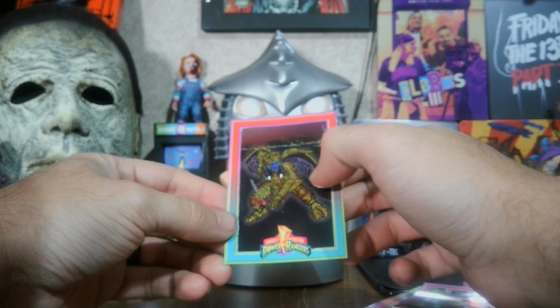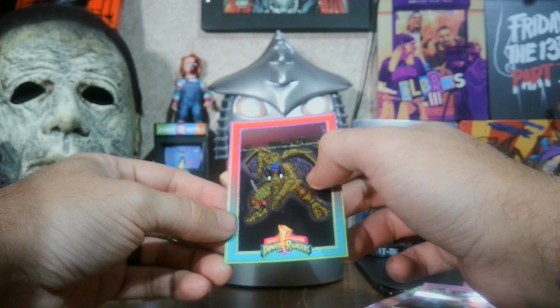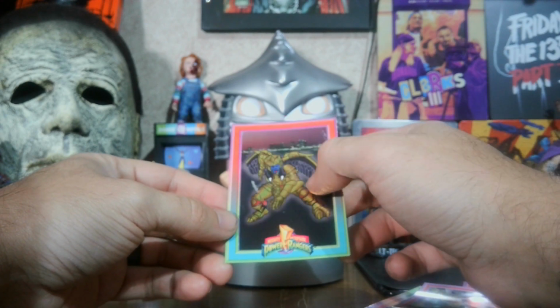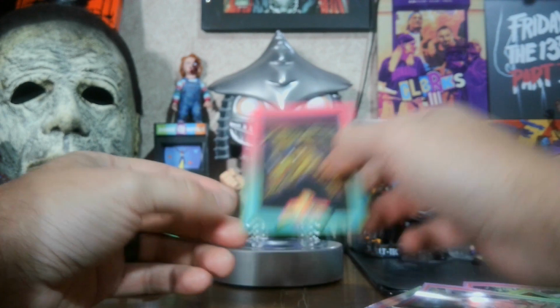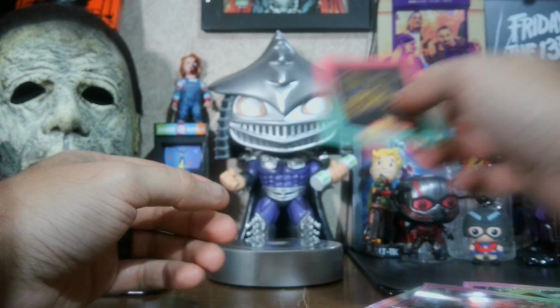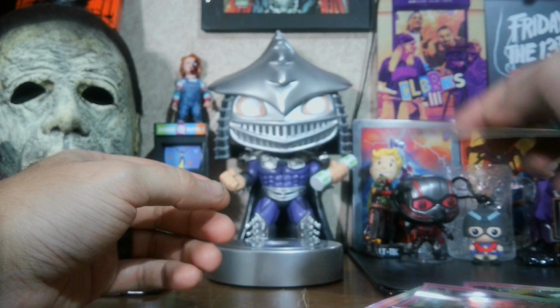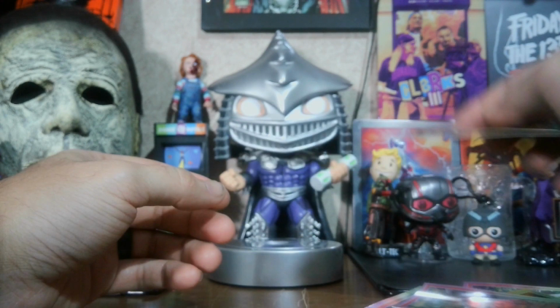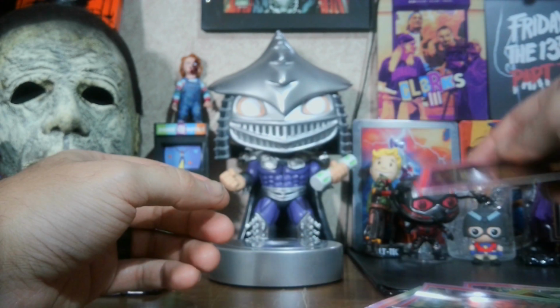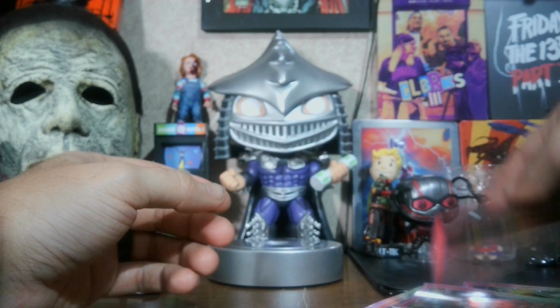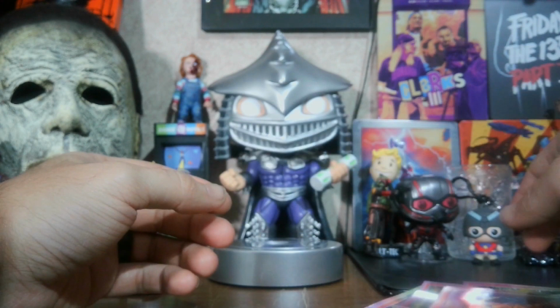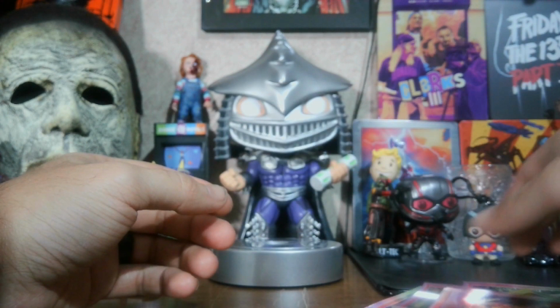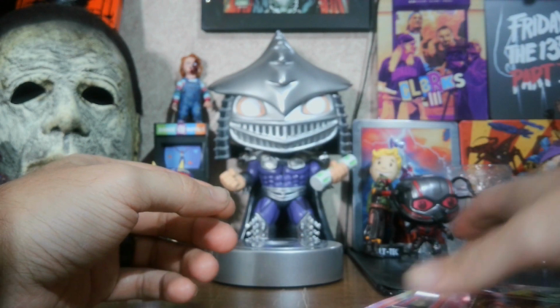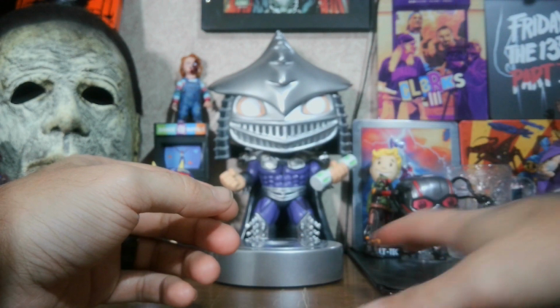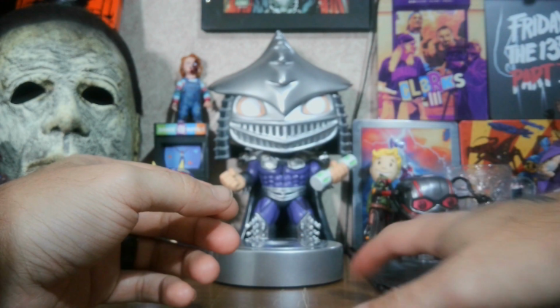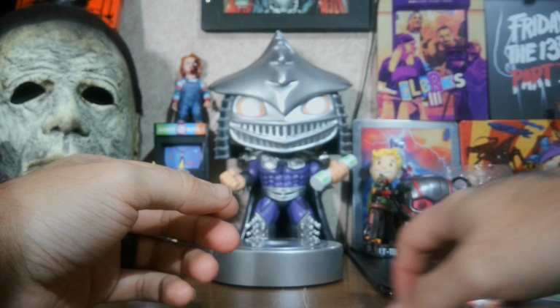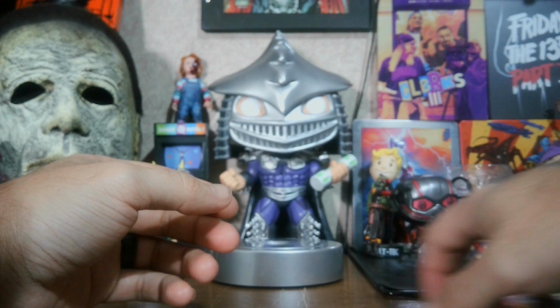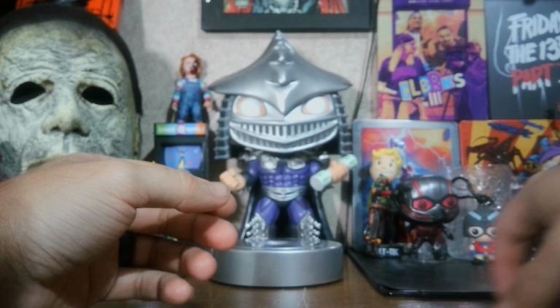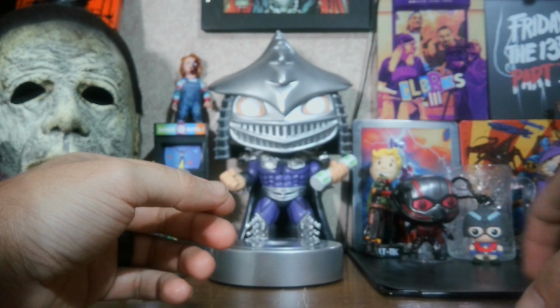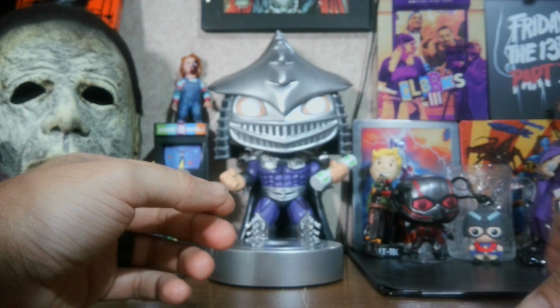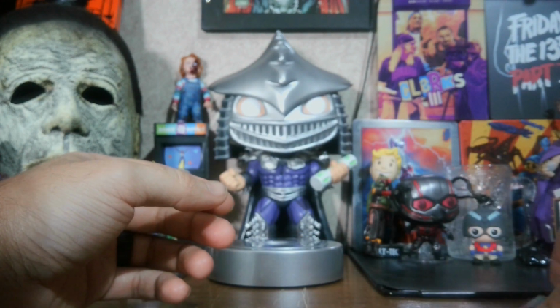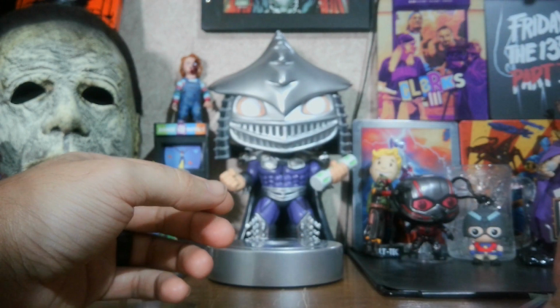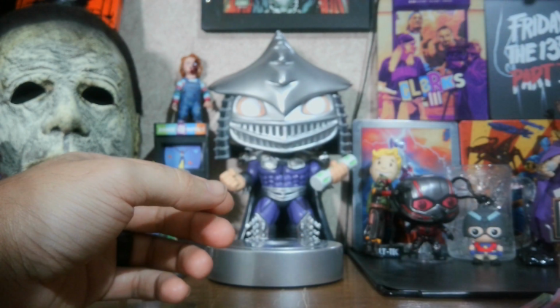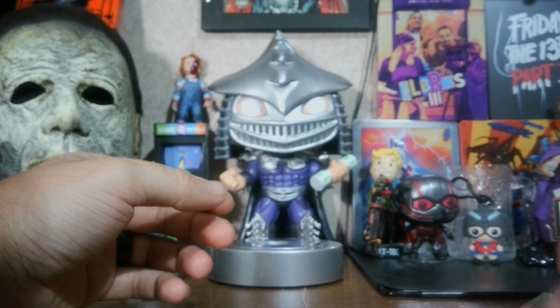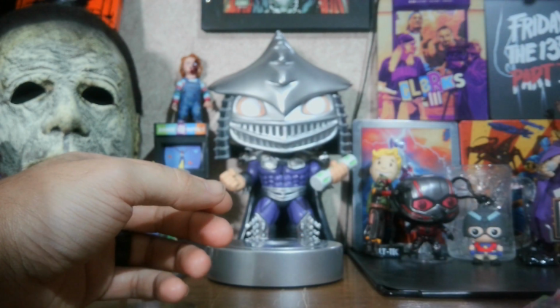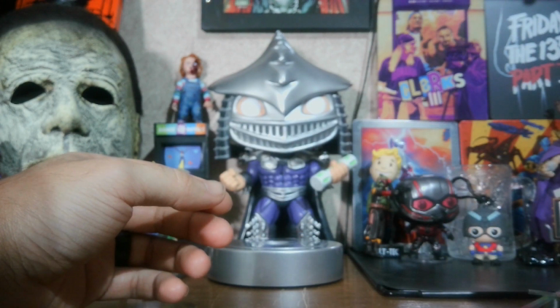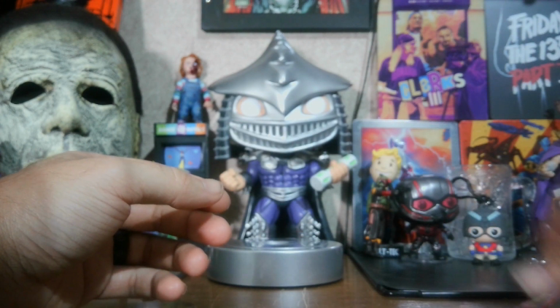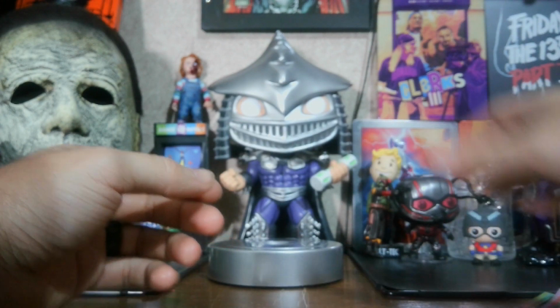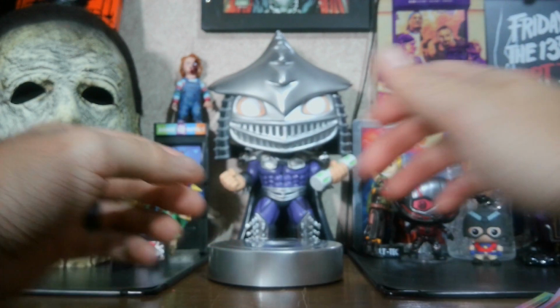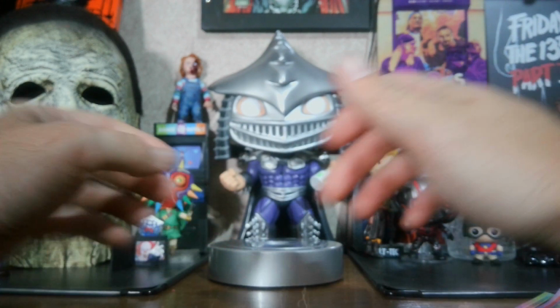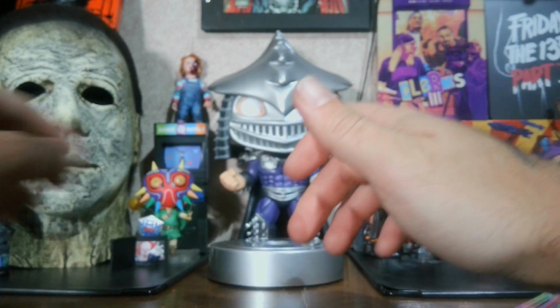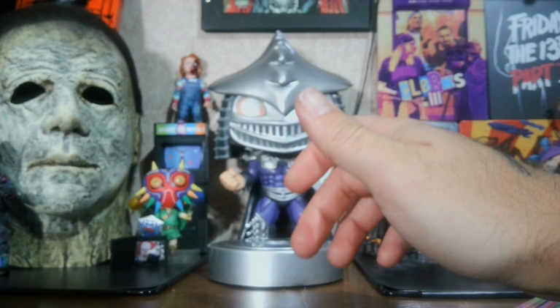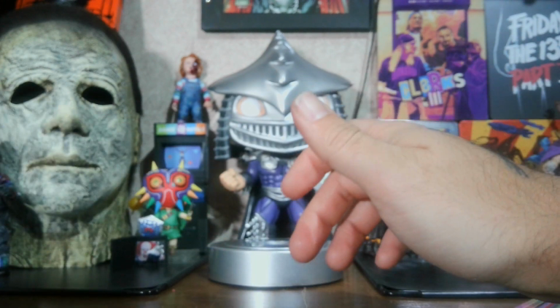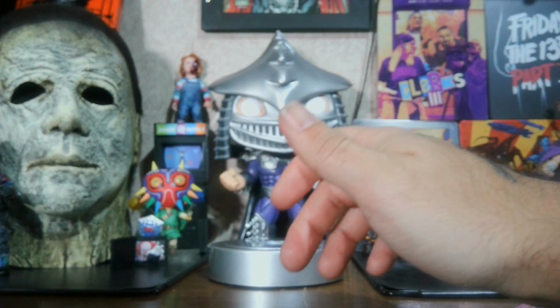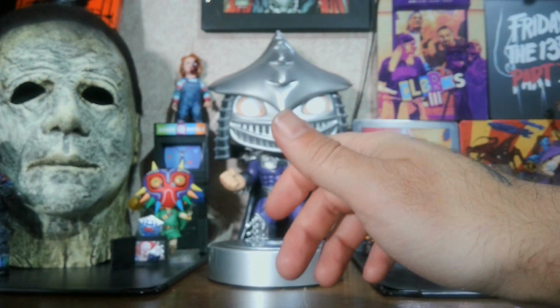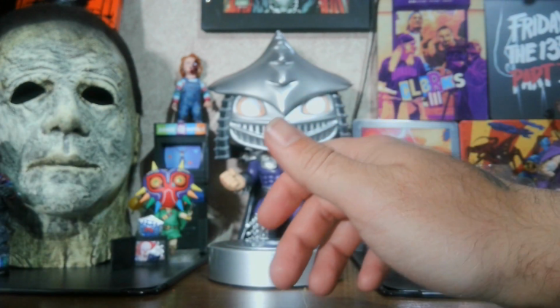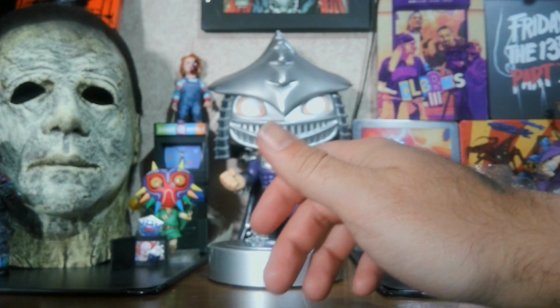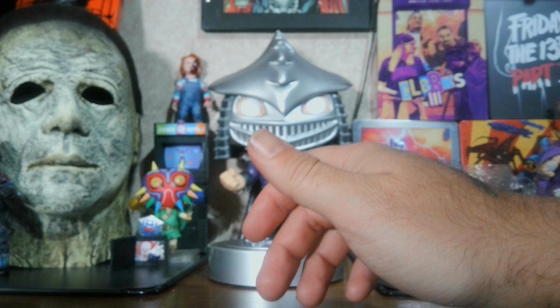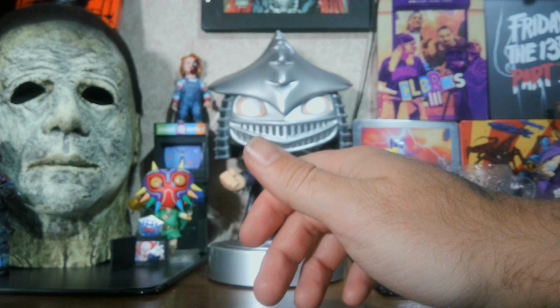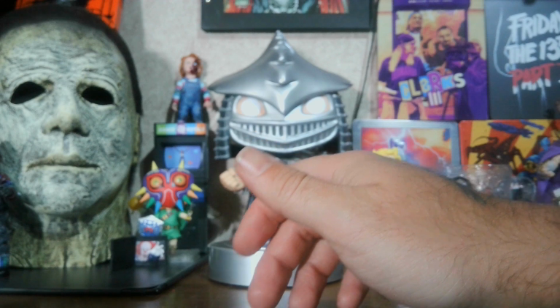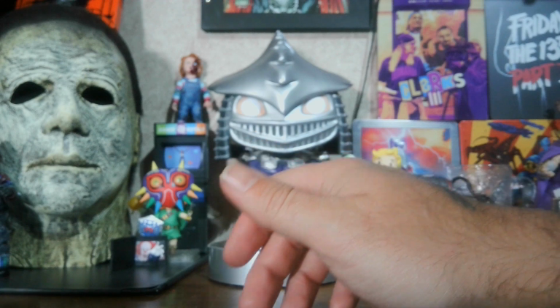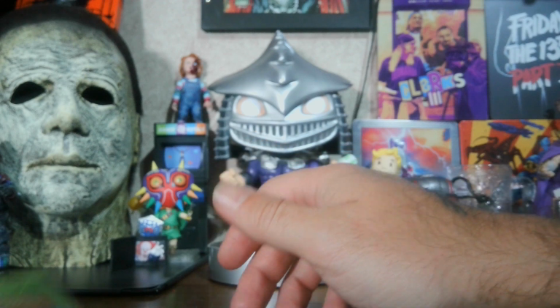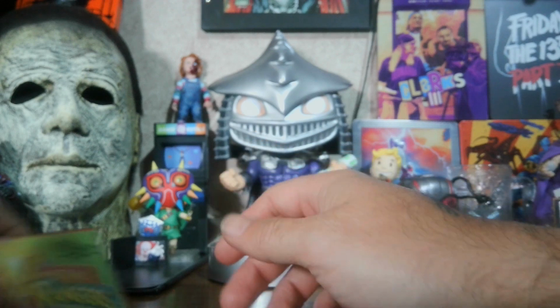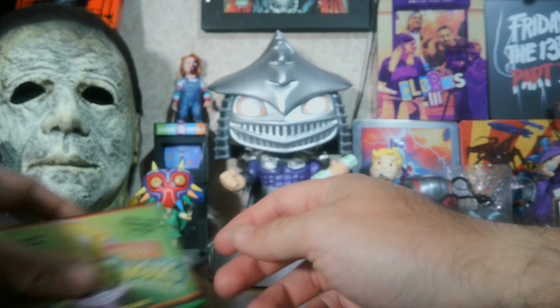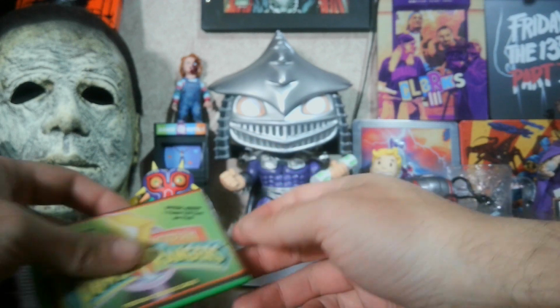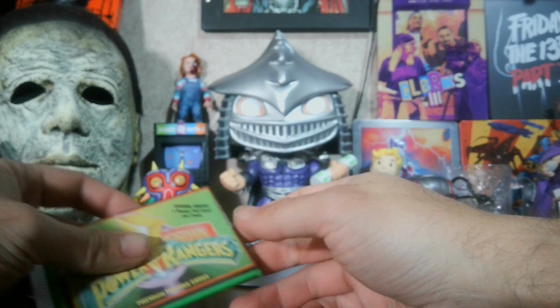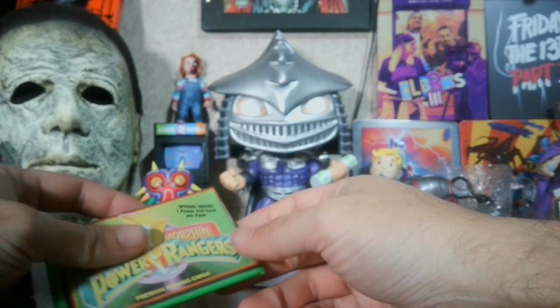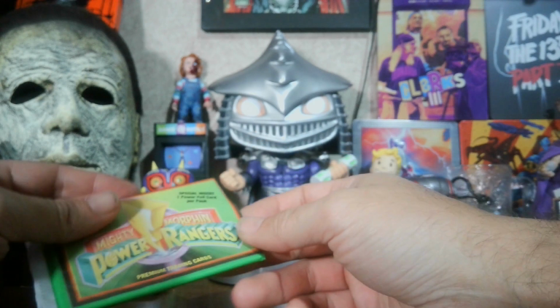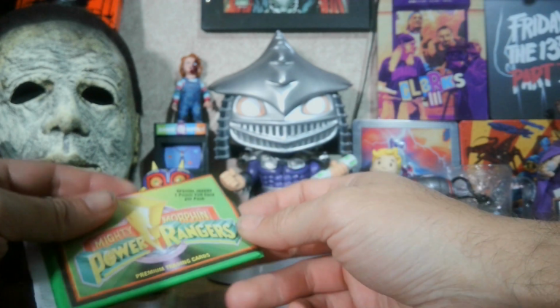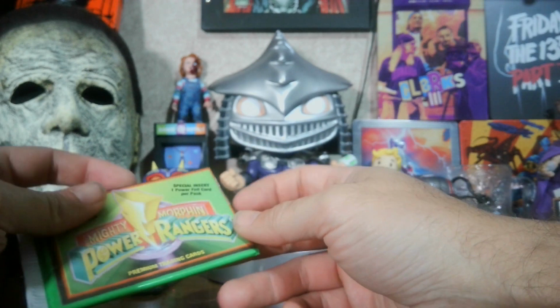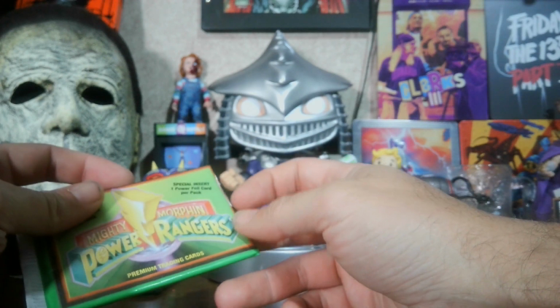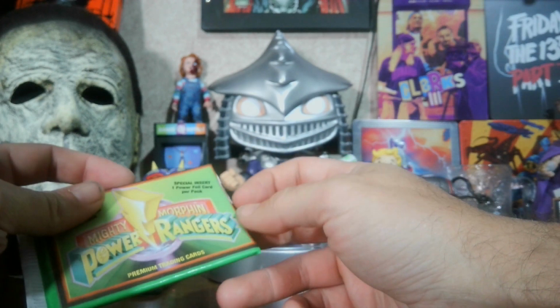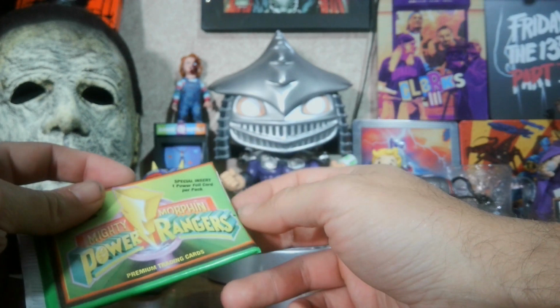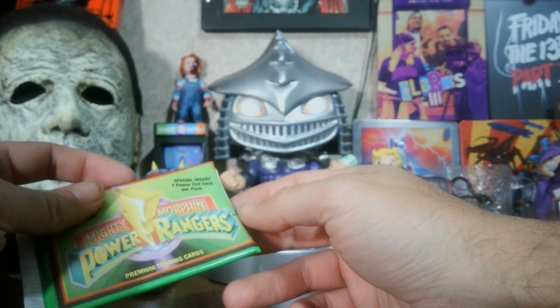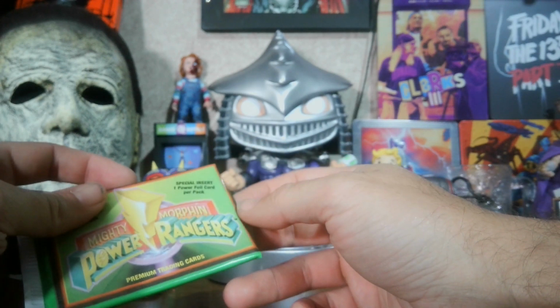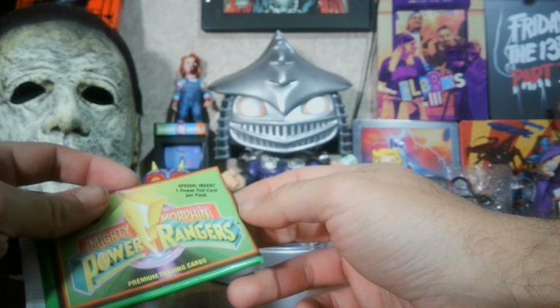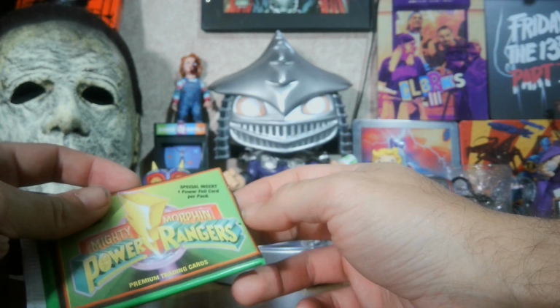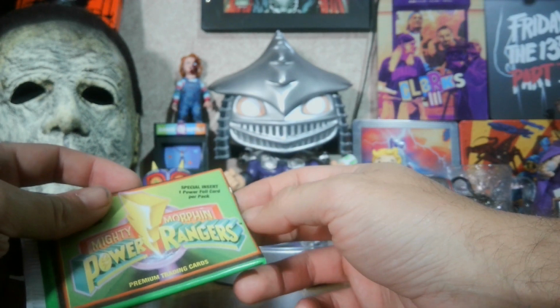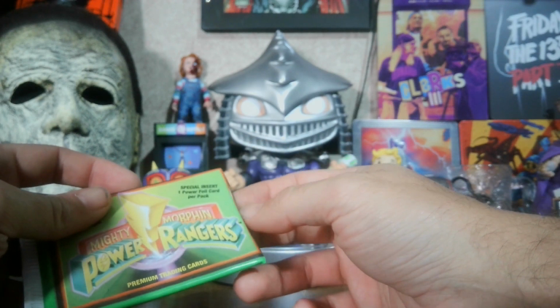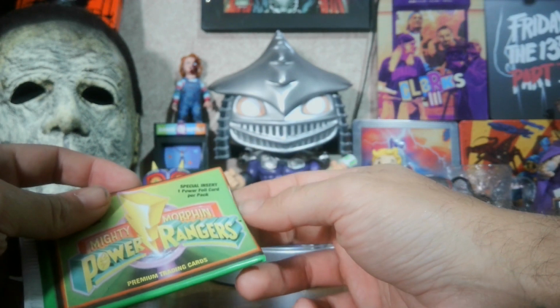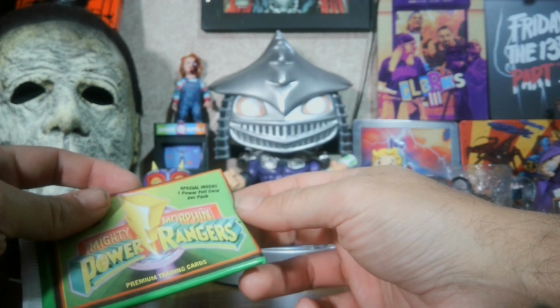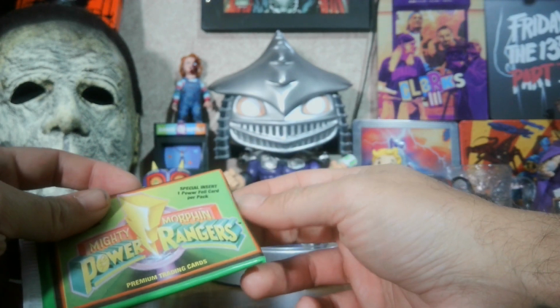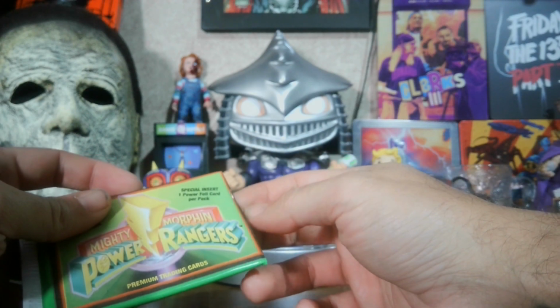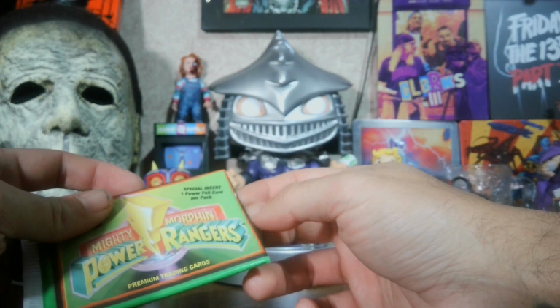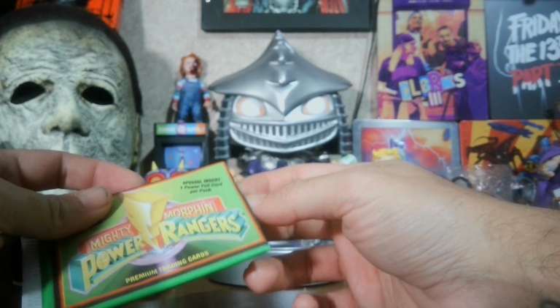These cards are old, and the foil from being stuck together — the foil is kind of coming off of it. I mean, what do you expect from cards that are 30 years old still in the pack? Let's check out this one.